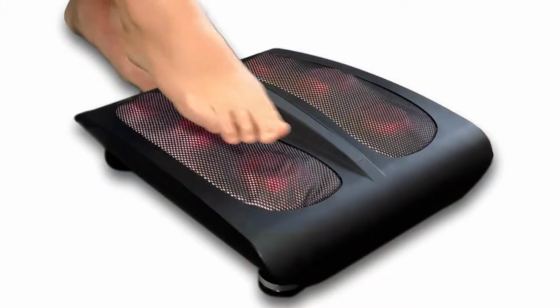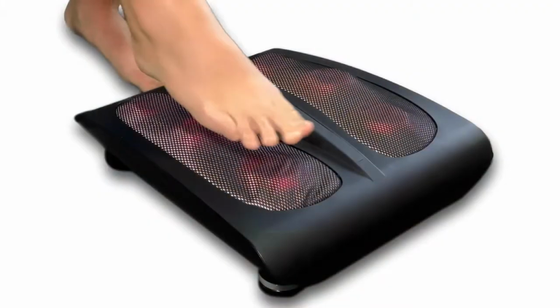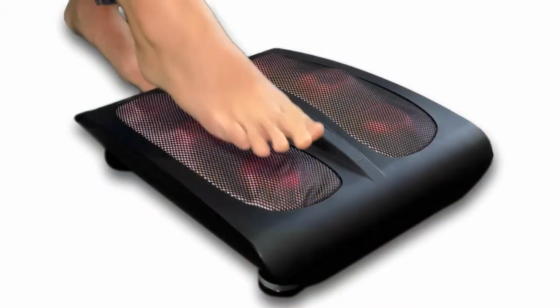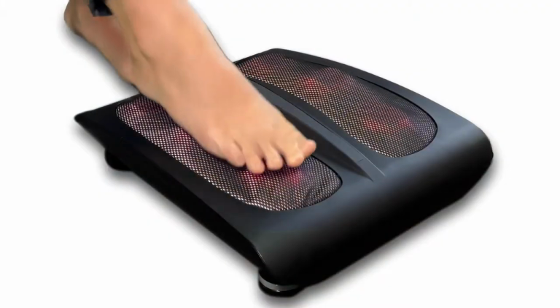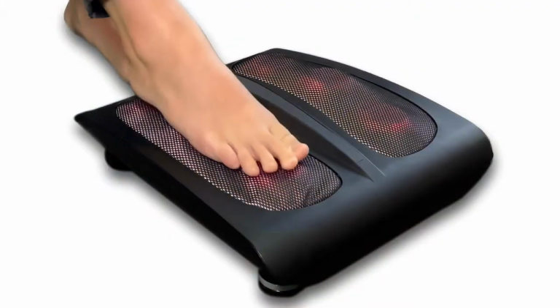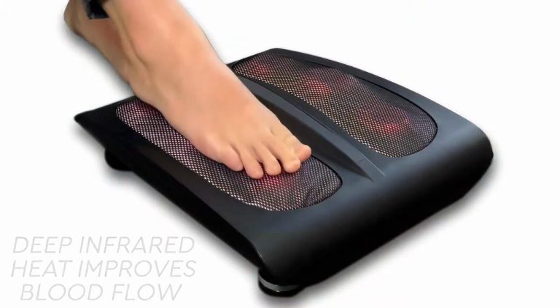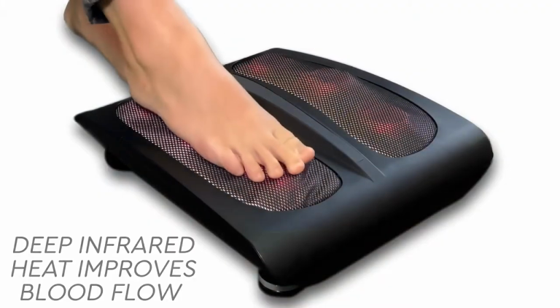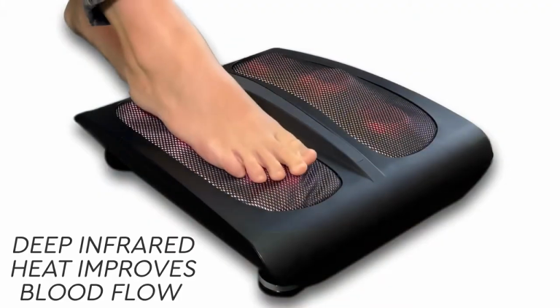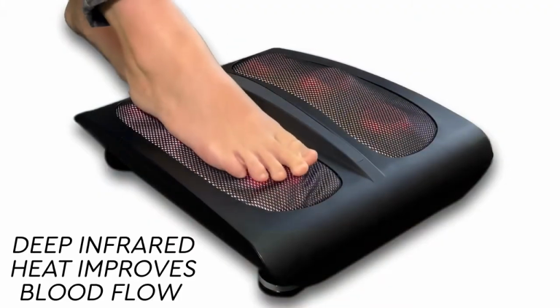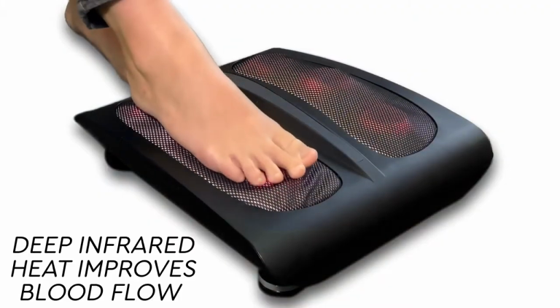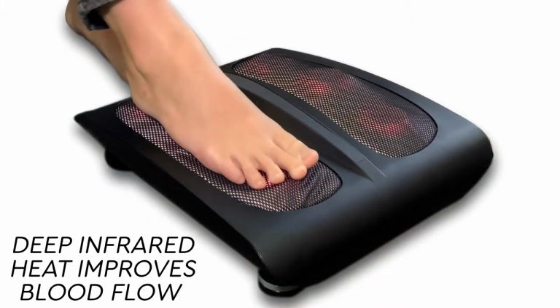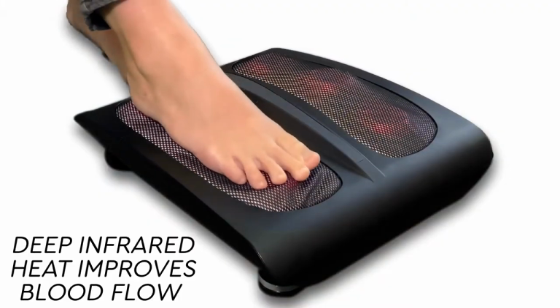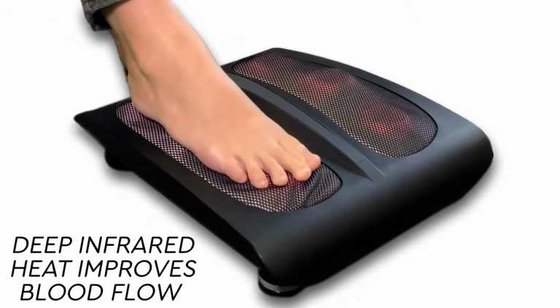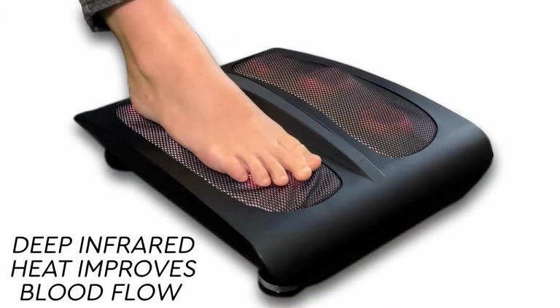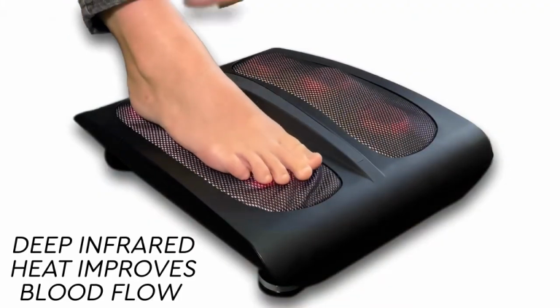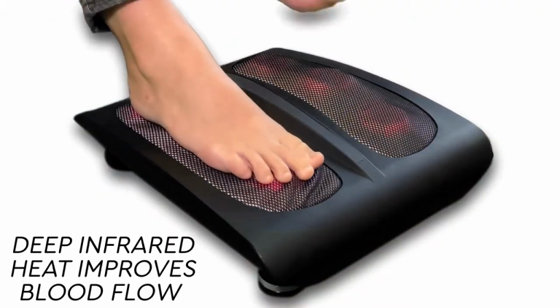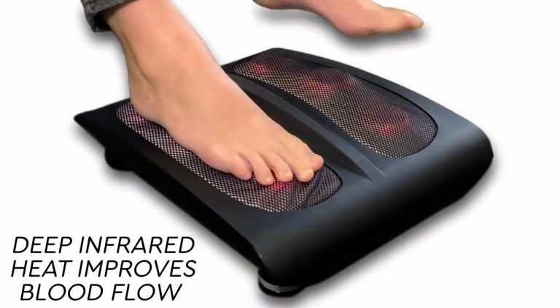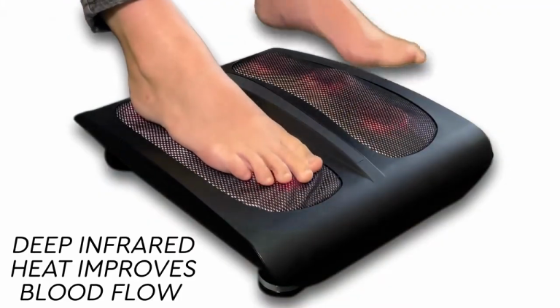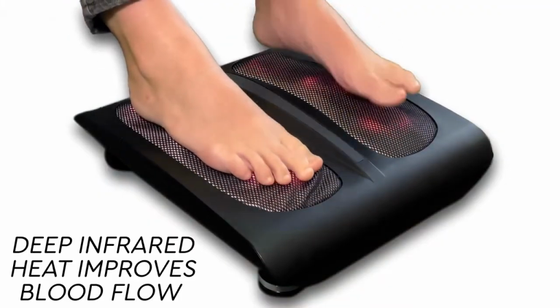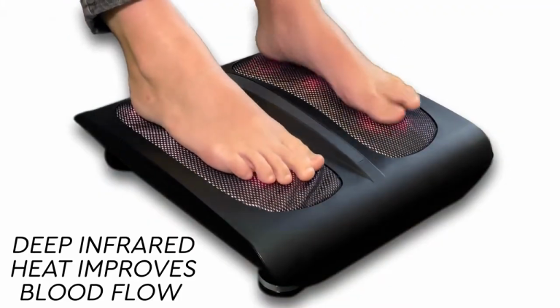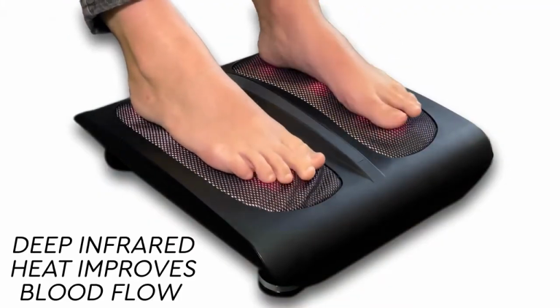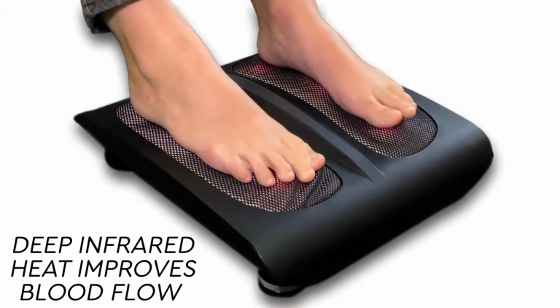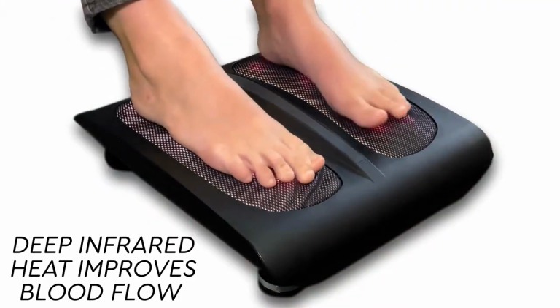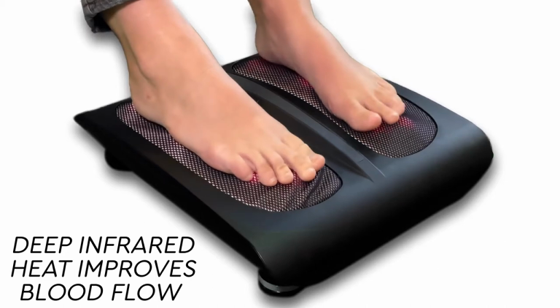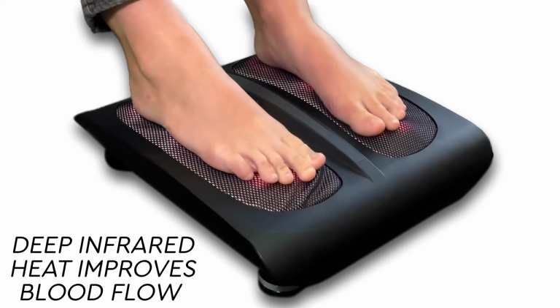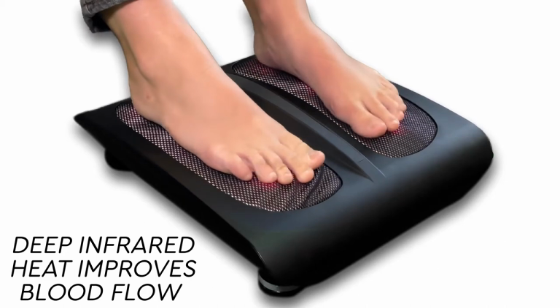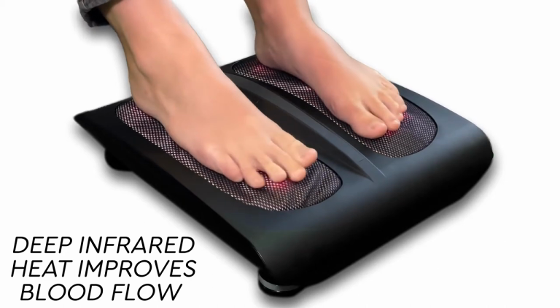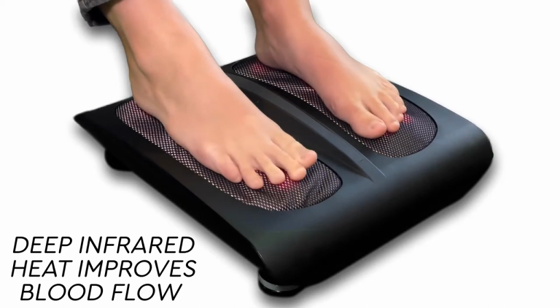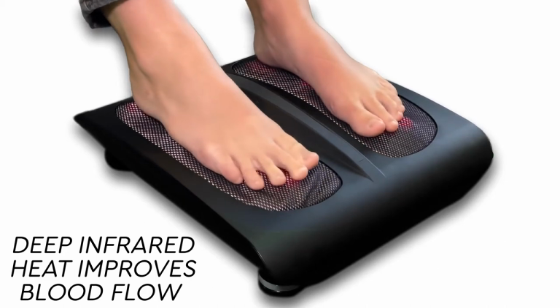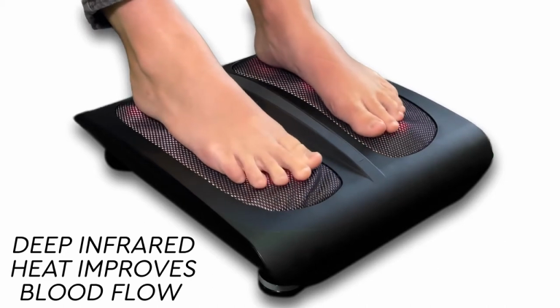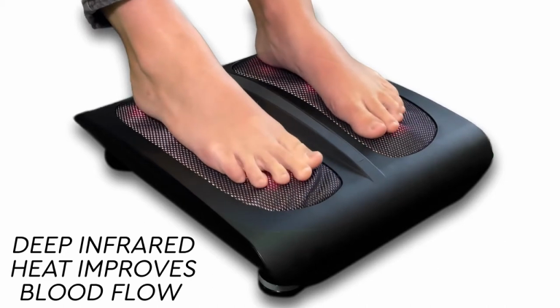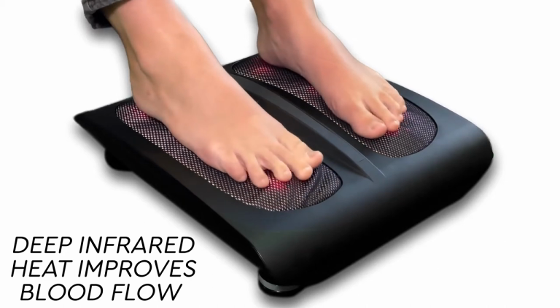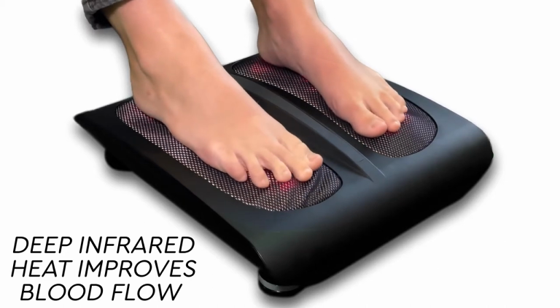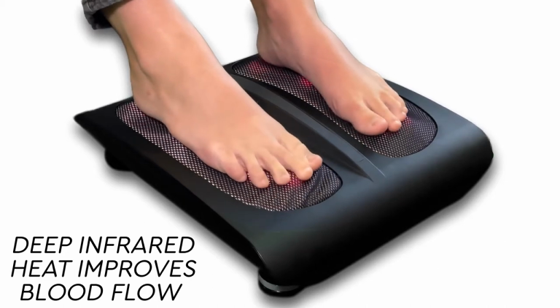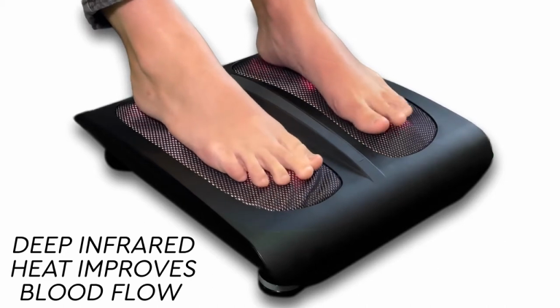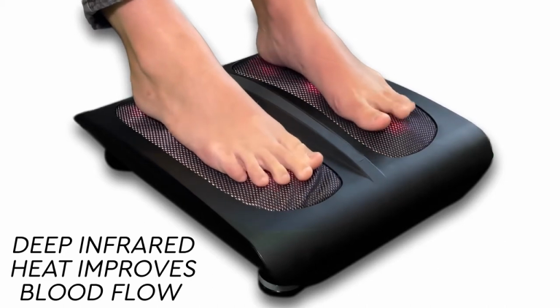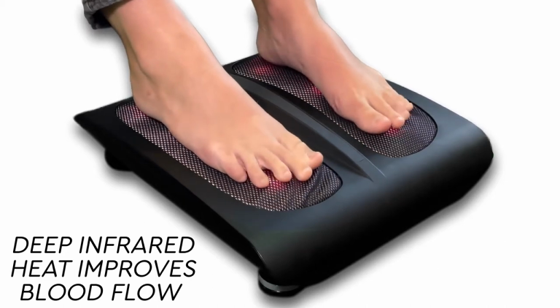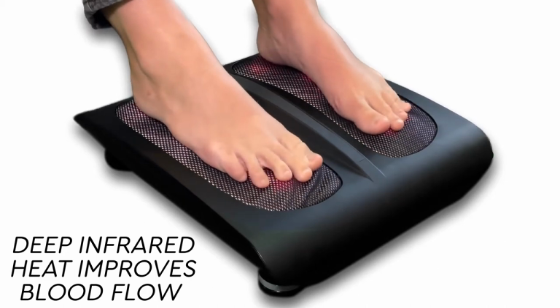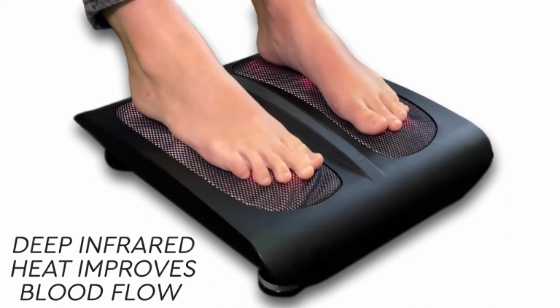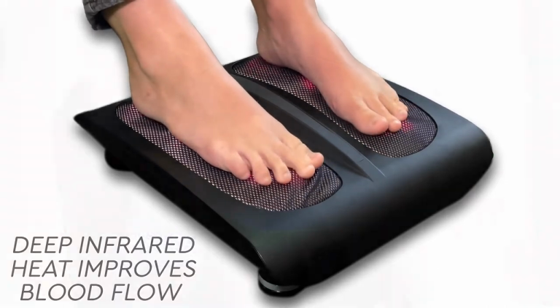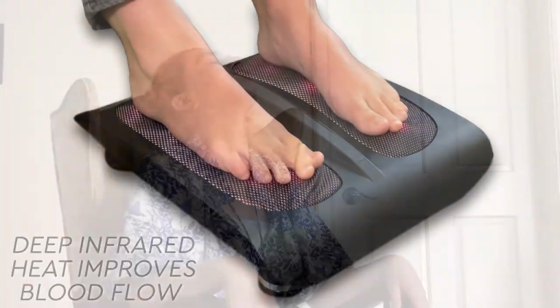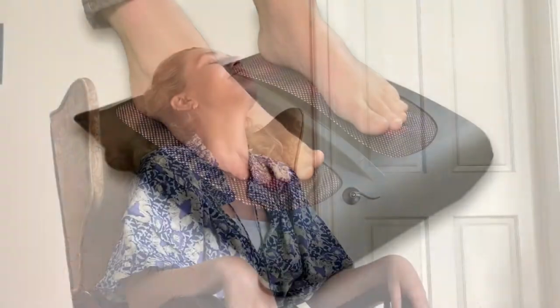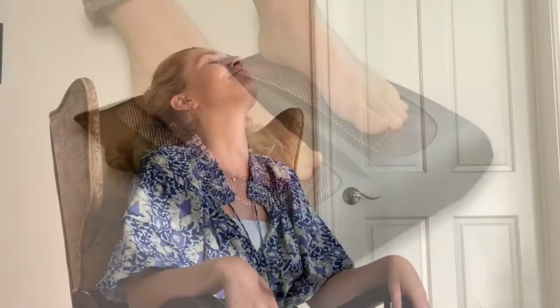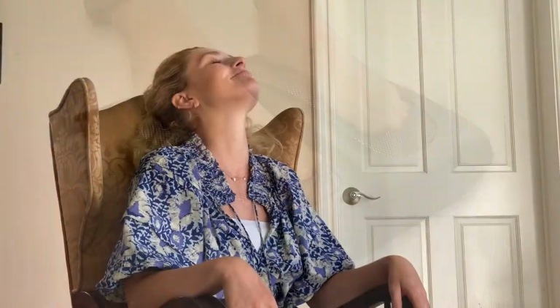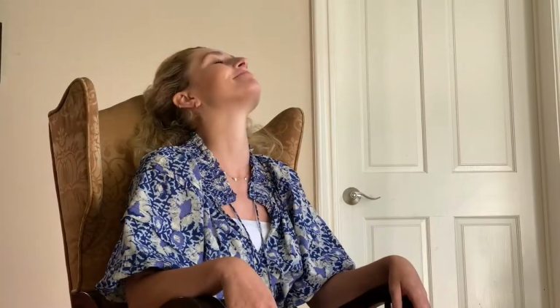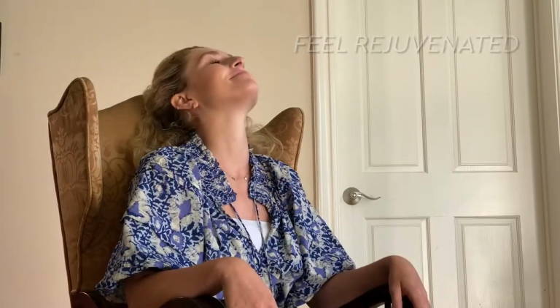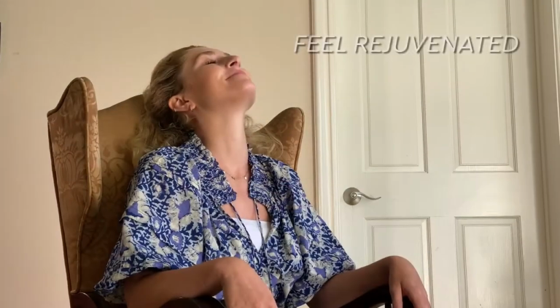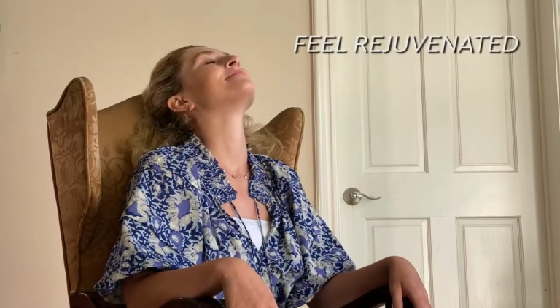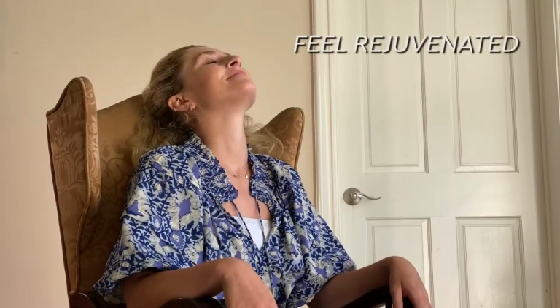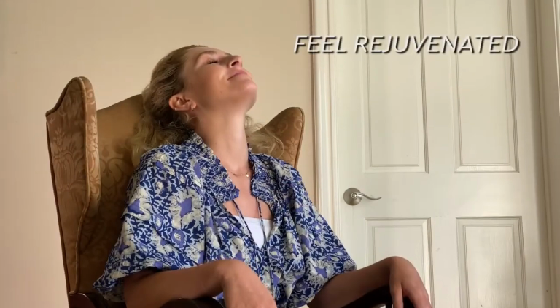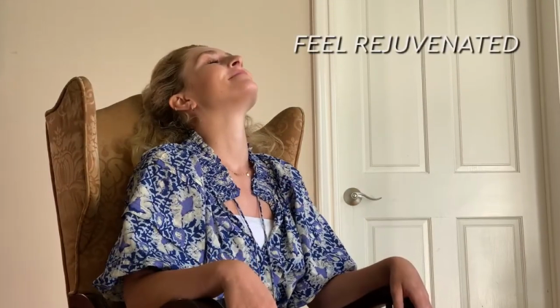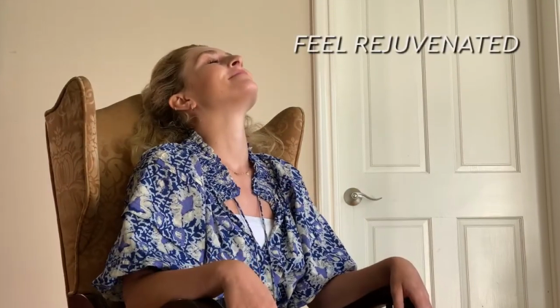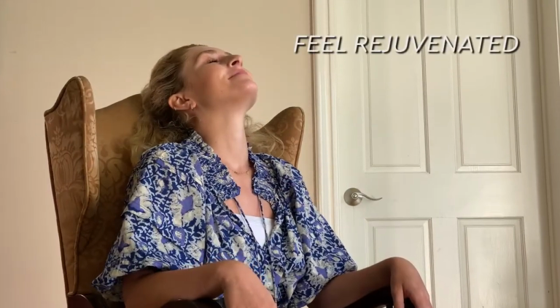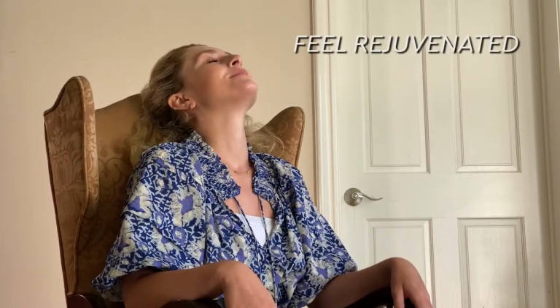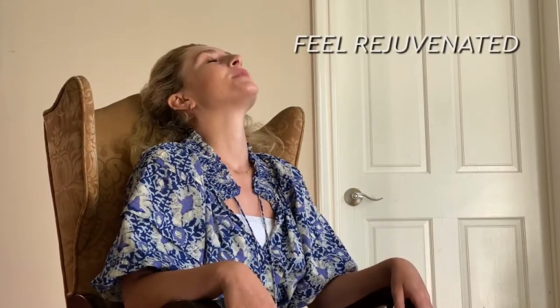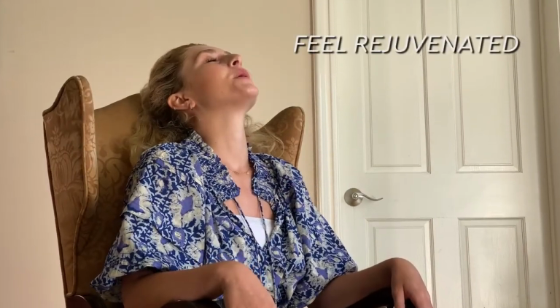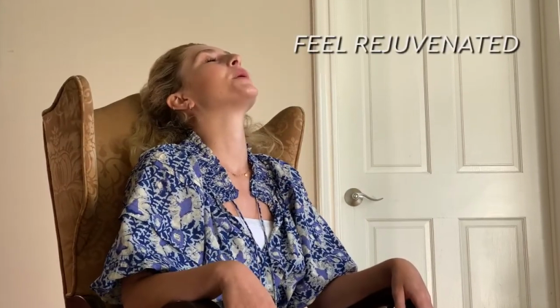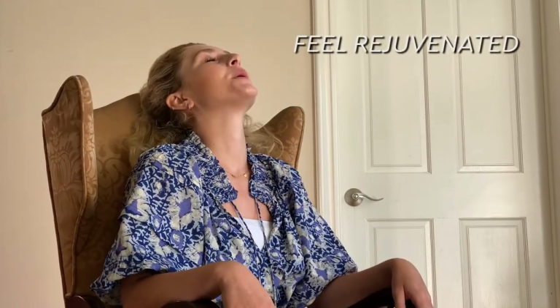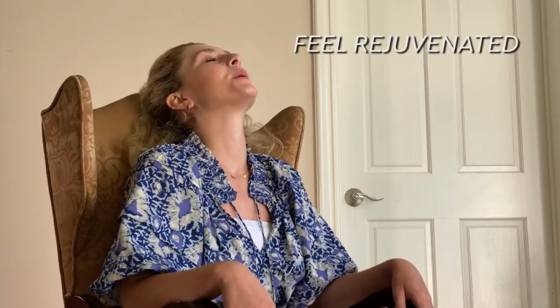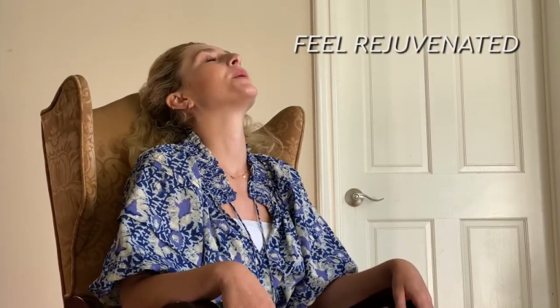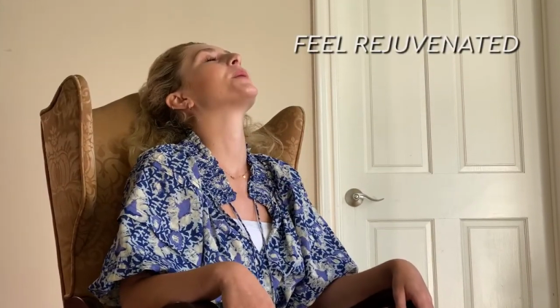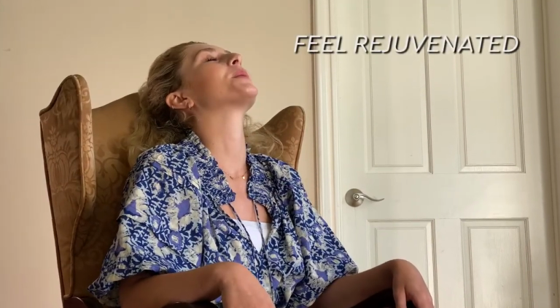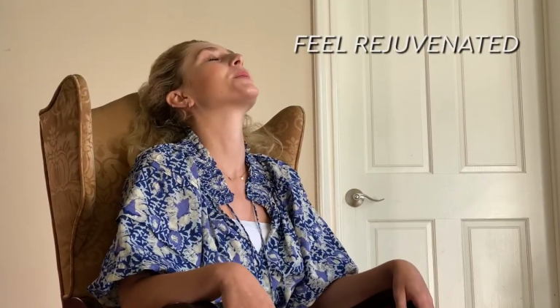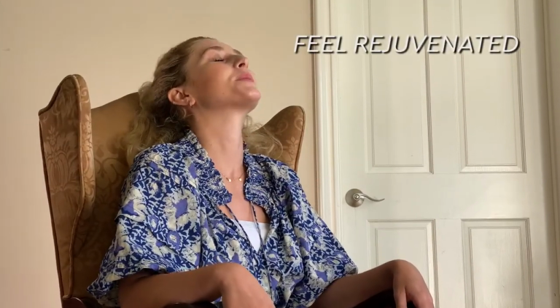Simply activate the deep infrared heat to improve your blood flow, leading to a sense of well-being and rejuvenation.